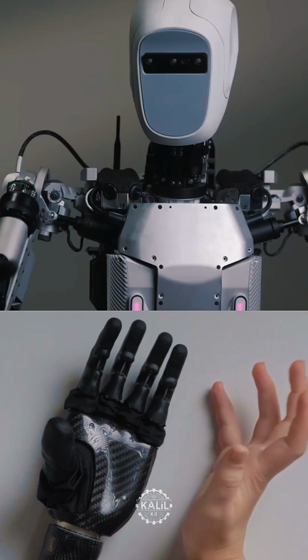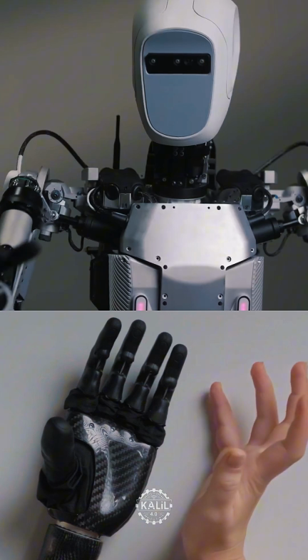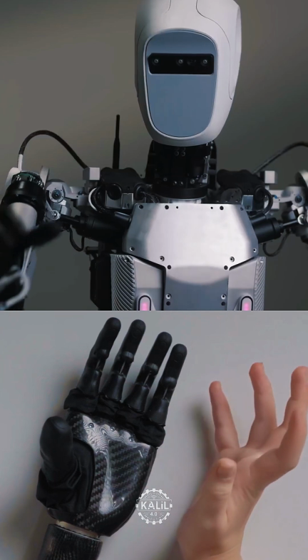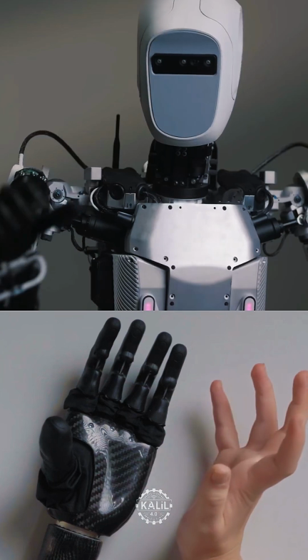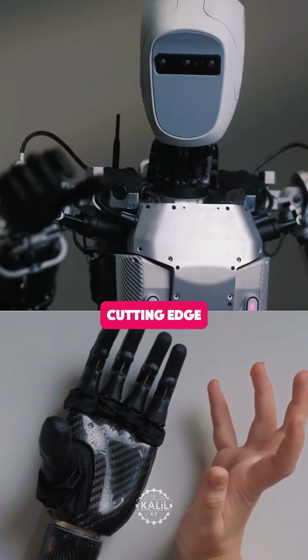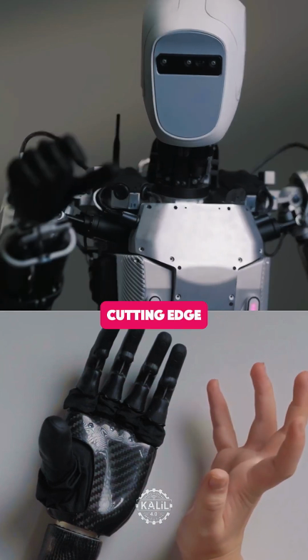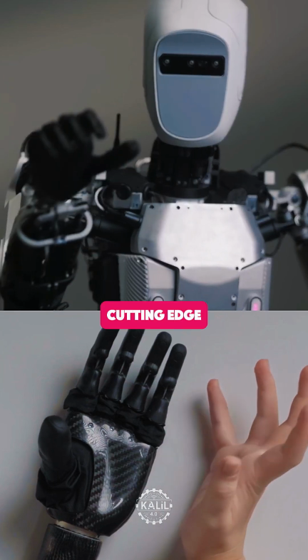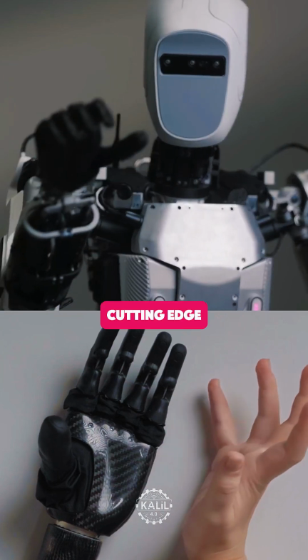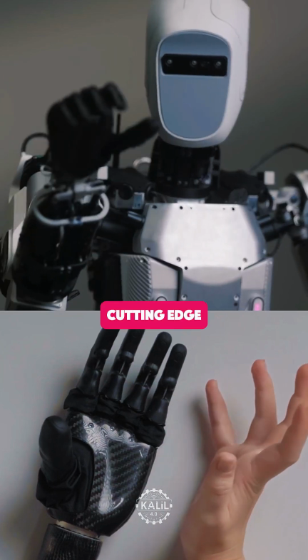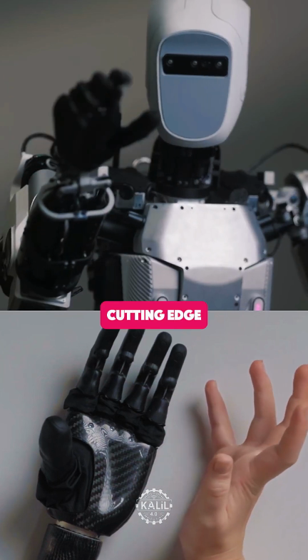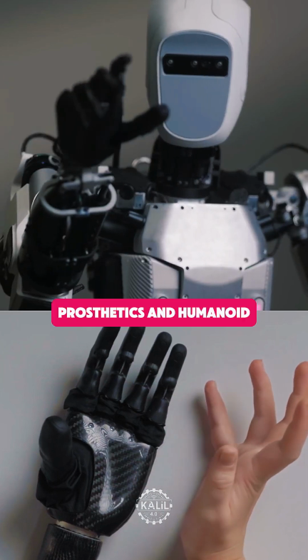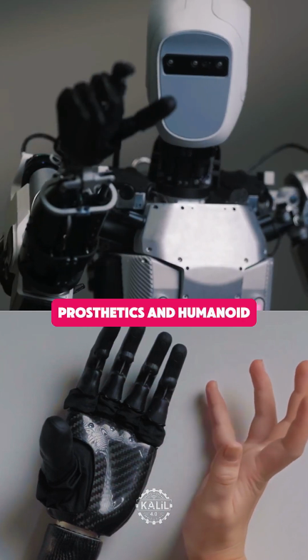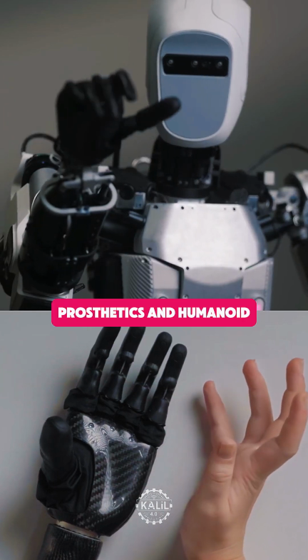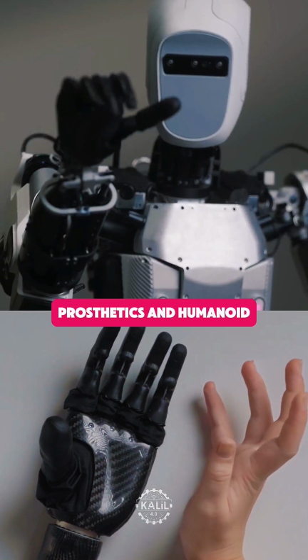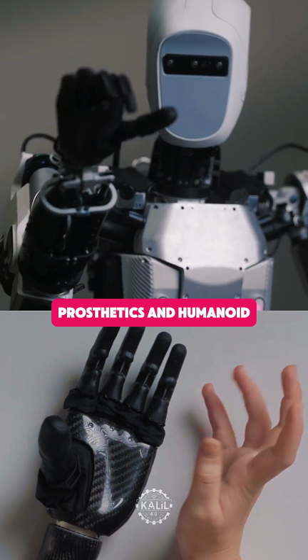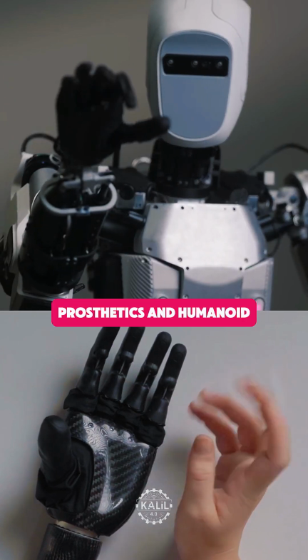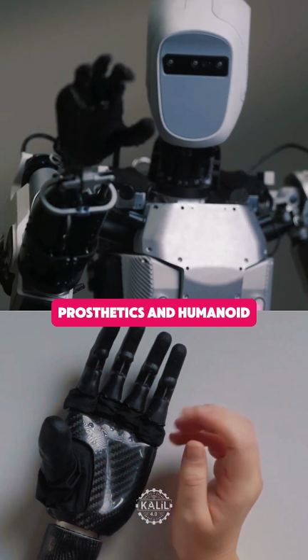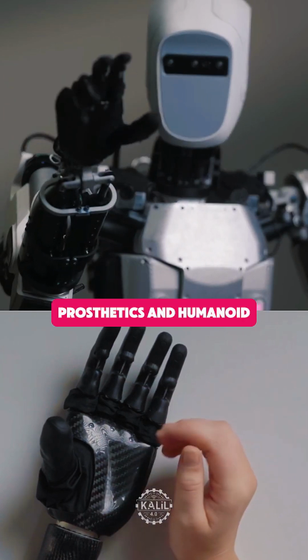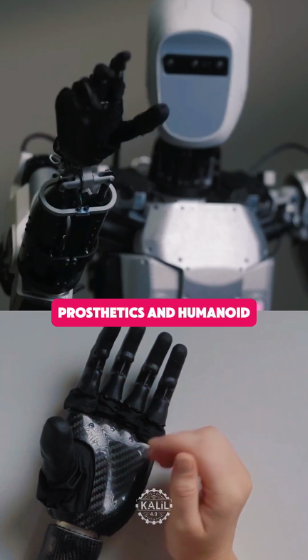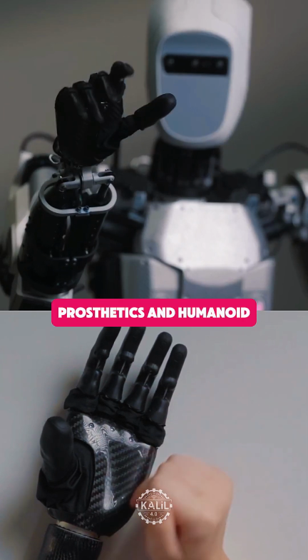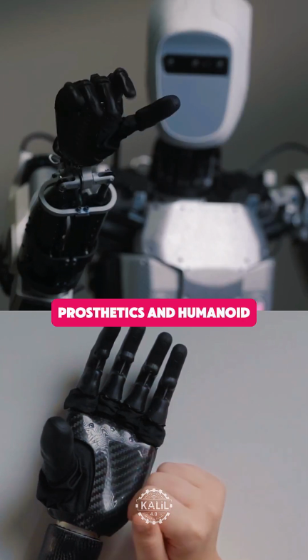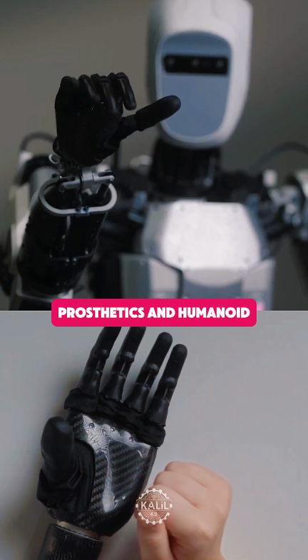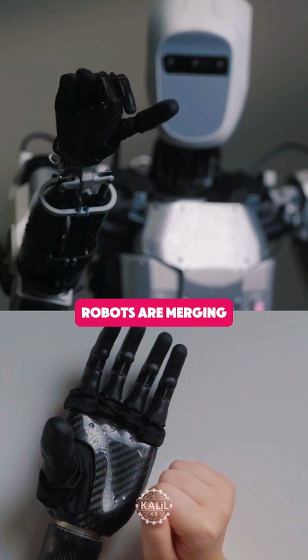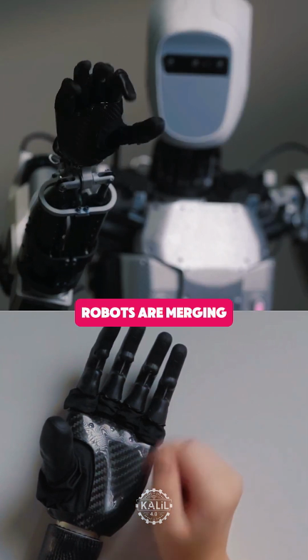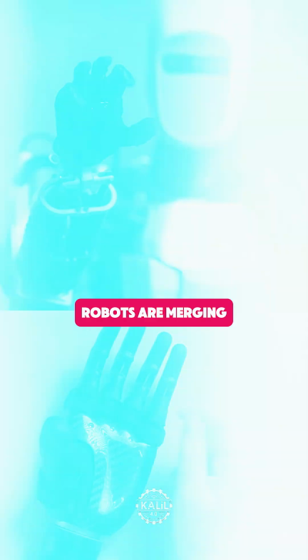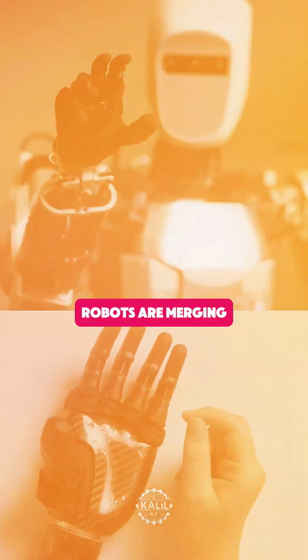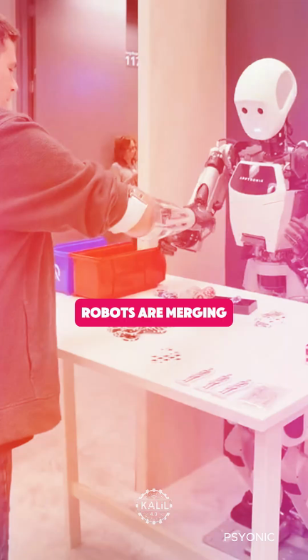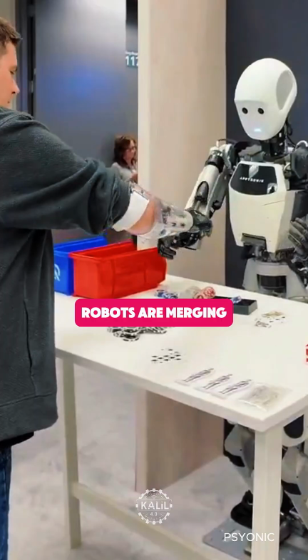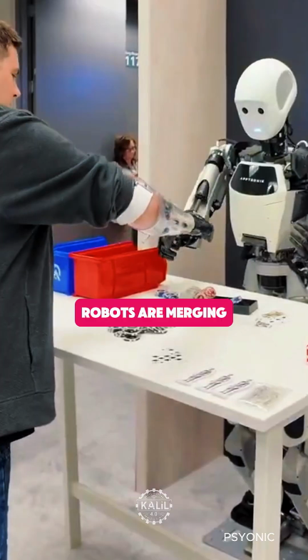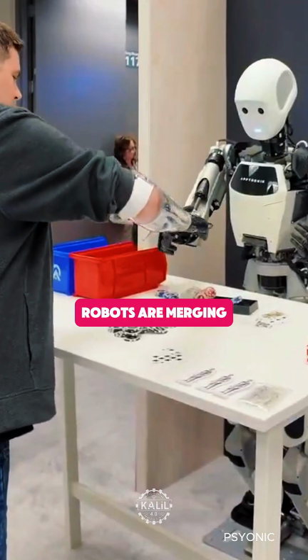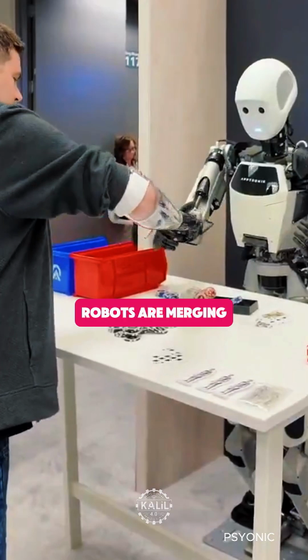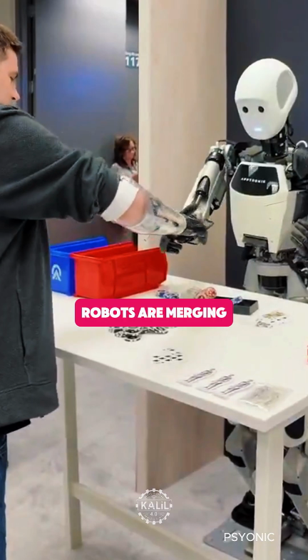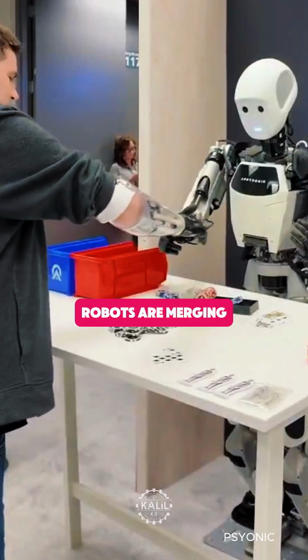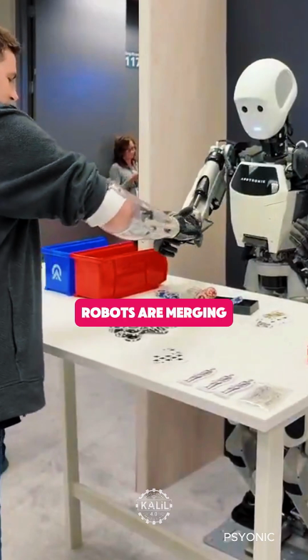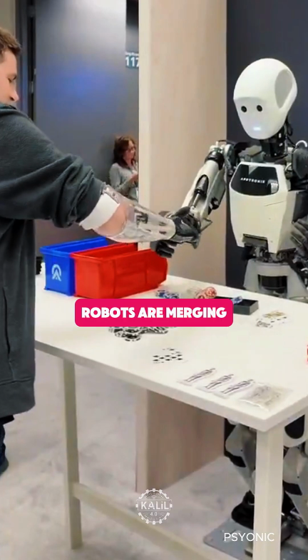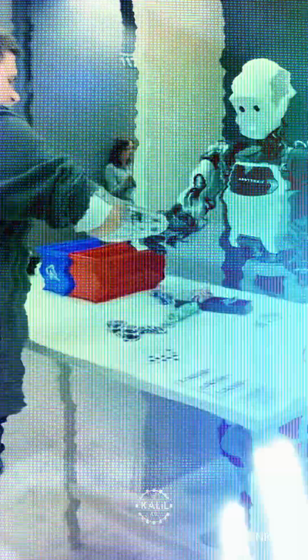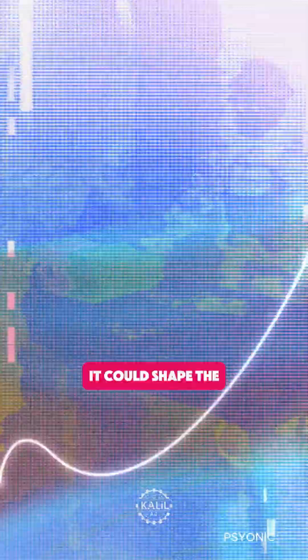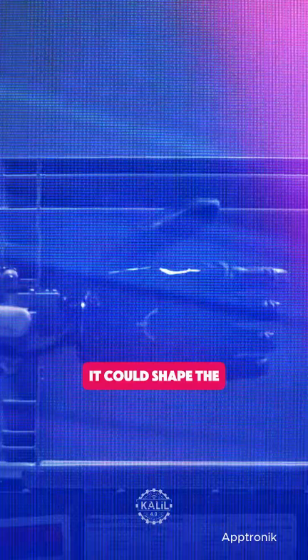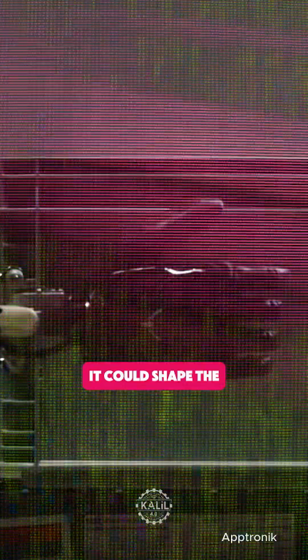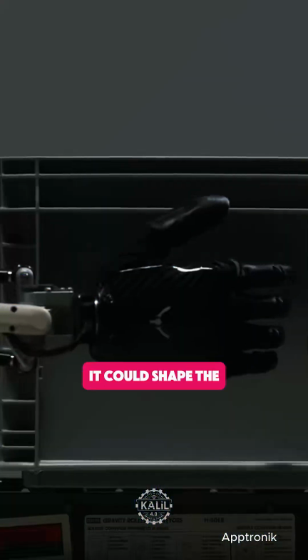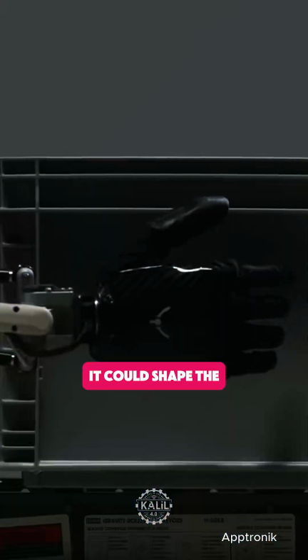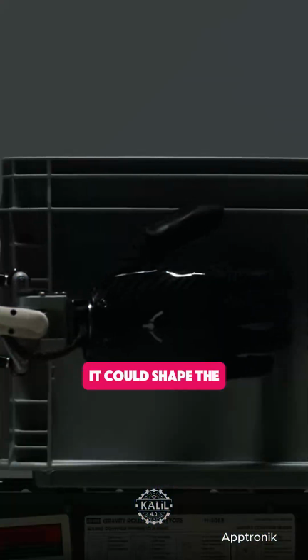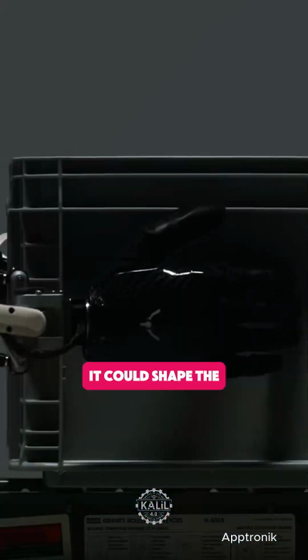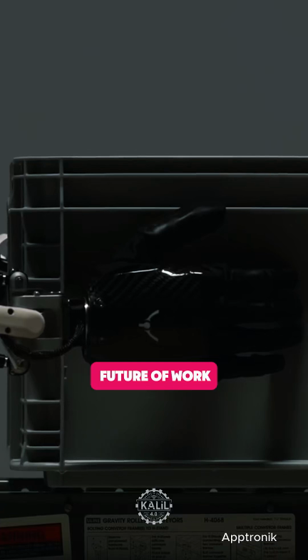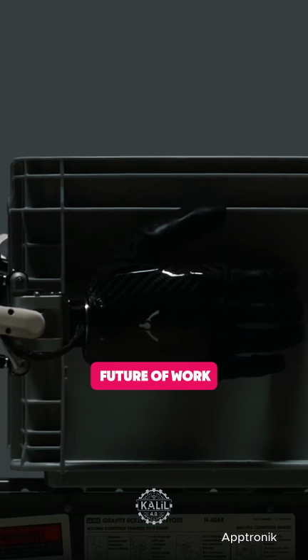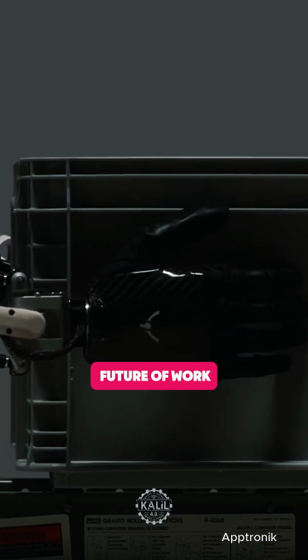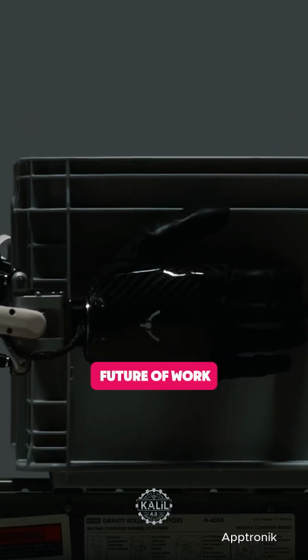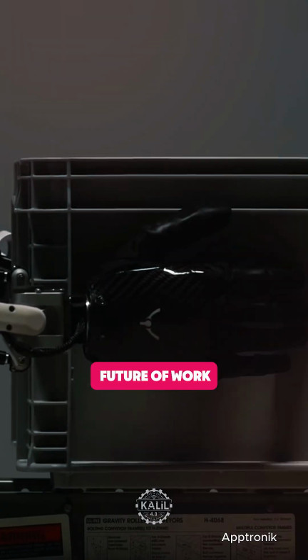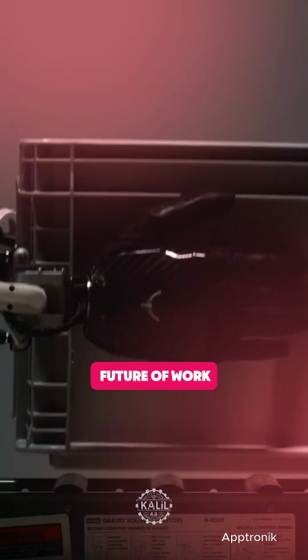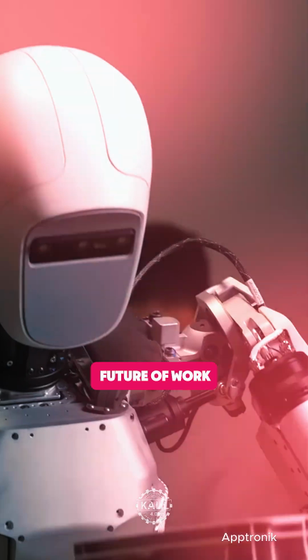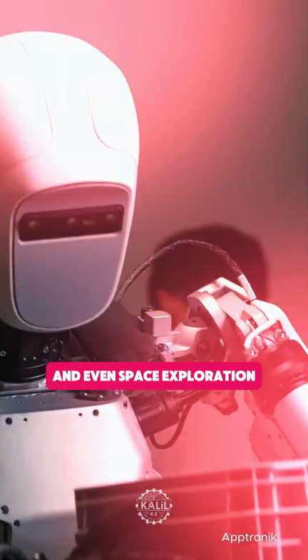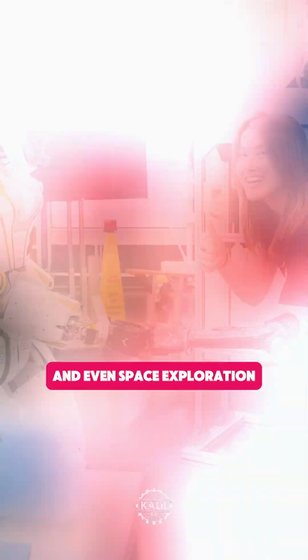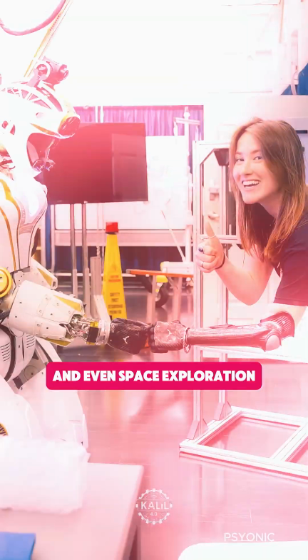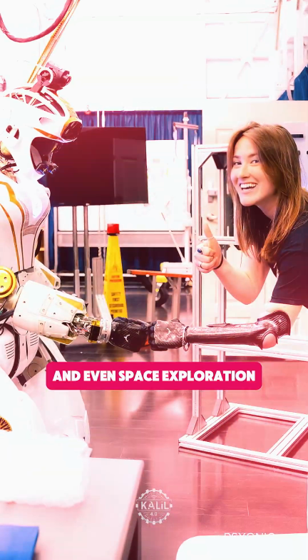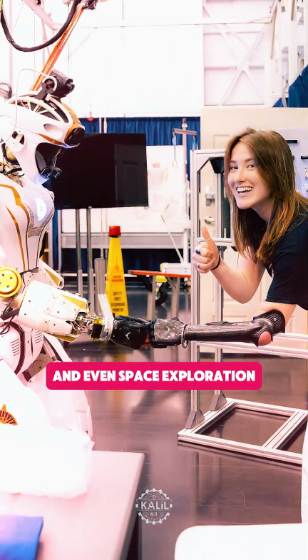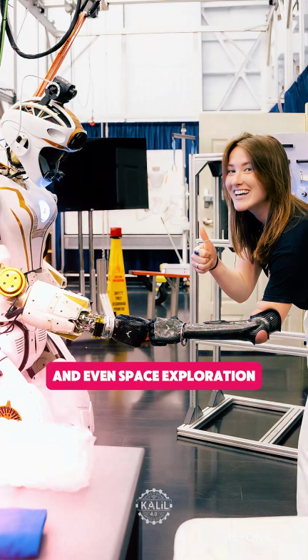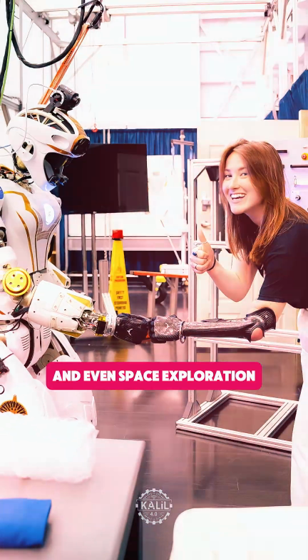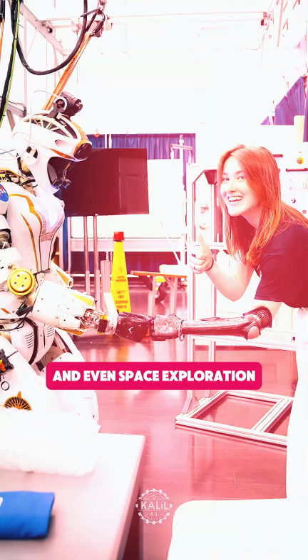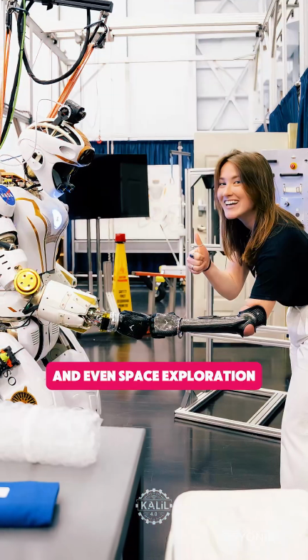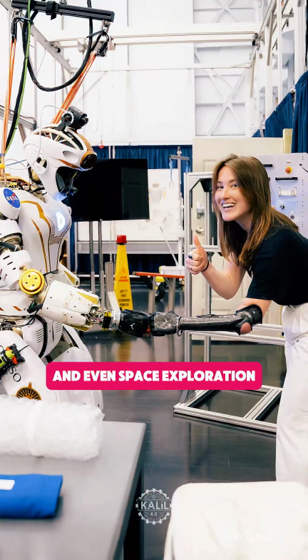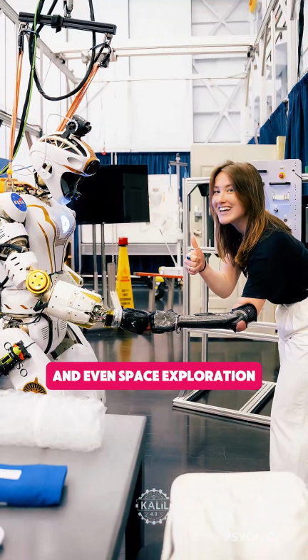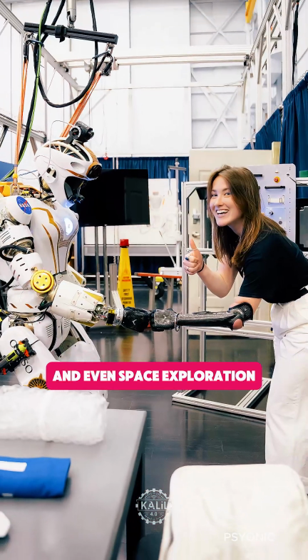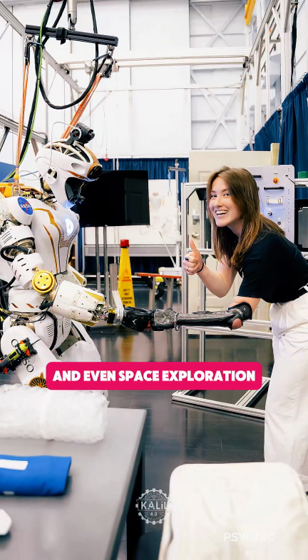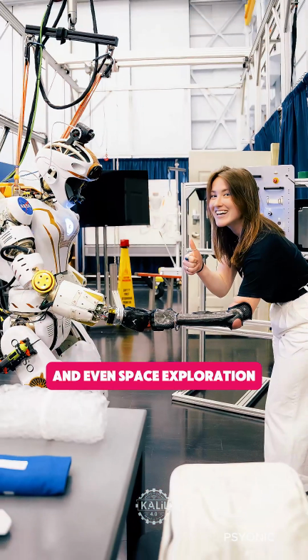Cutting-edge prosthetics and humanoid robots are merging. It could shape the future of work and even space exploration.